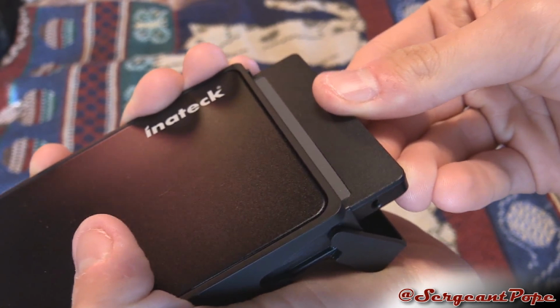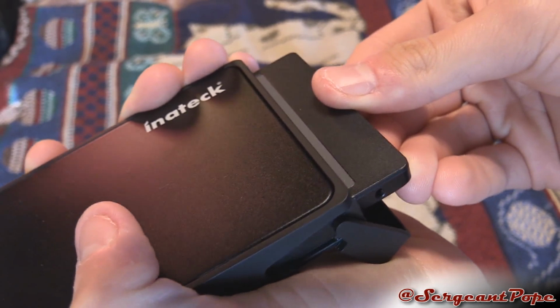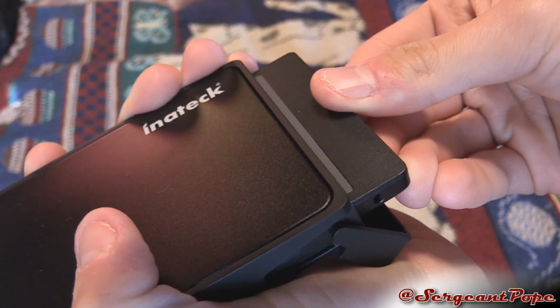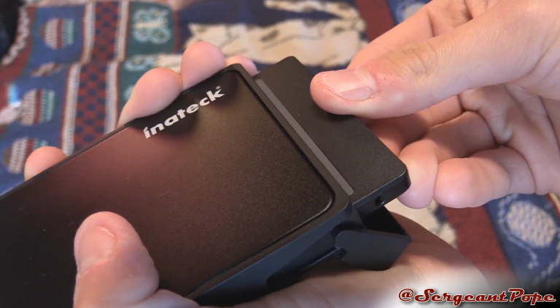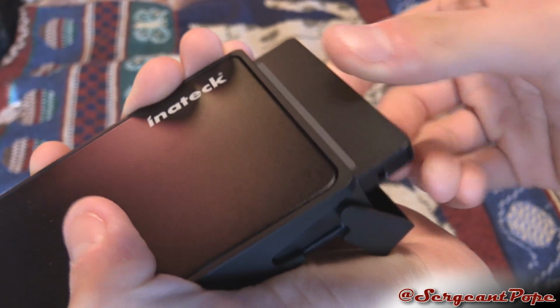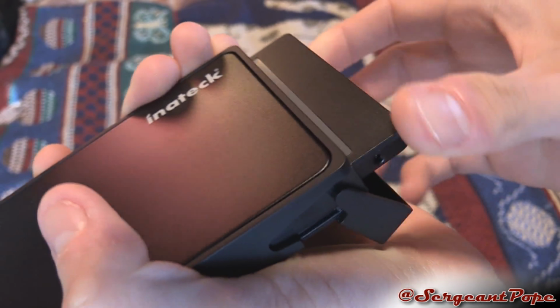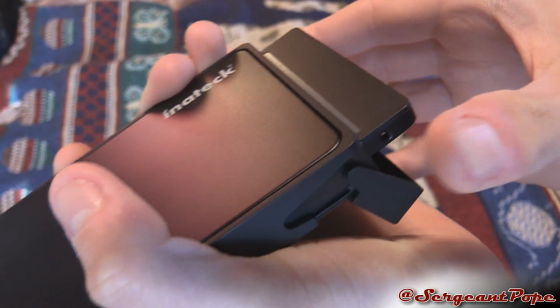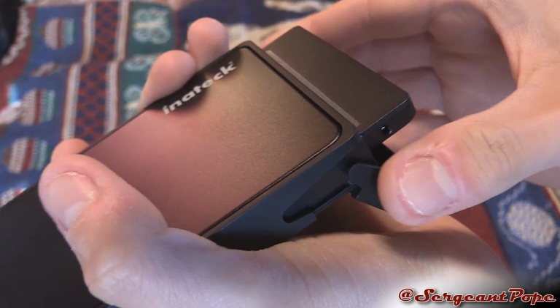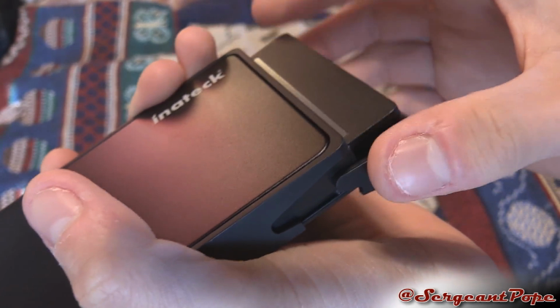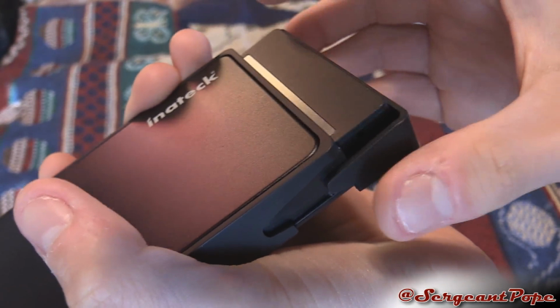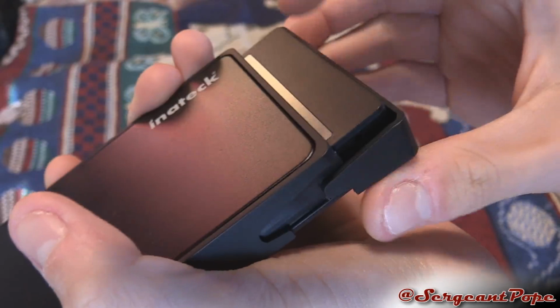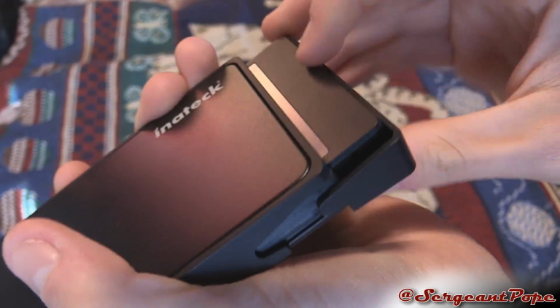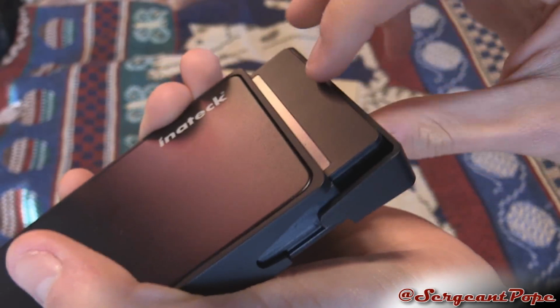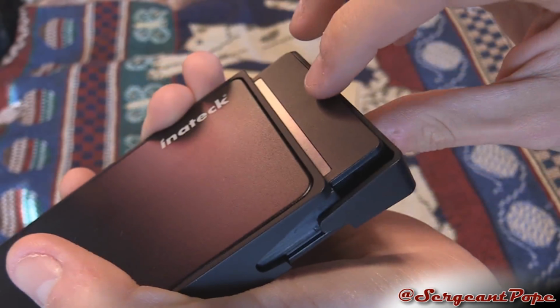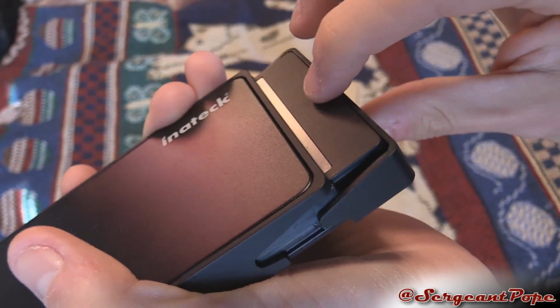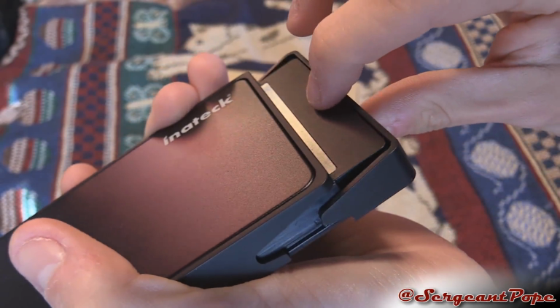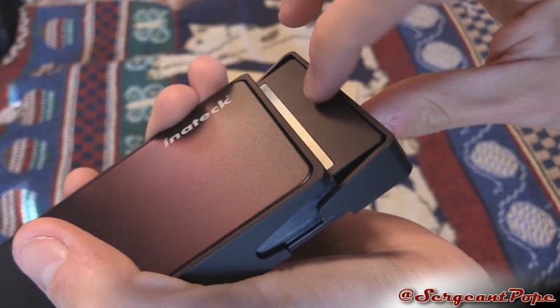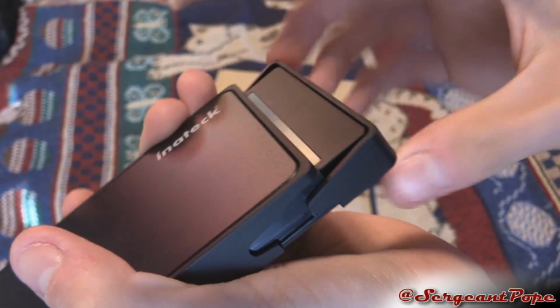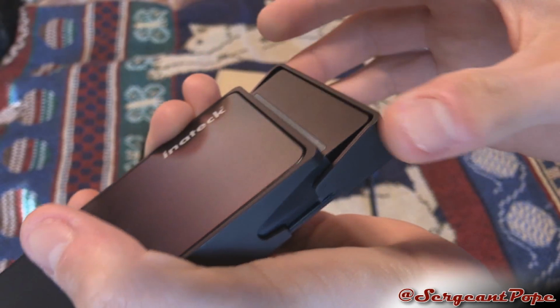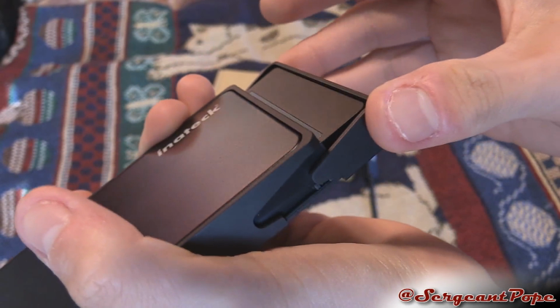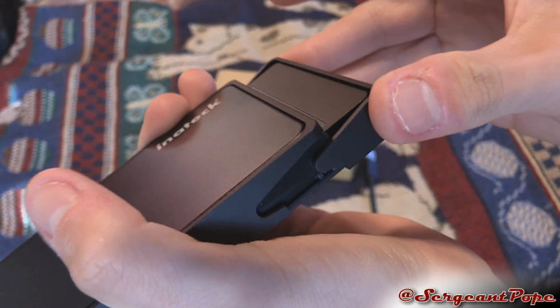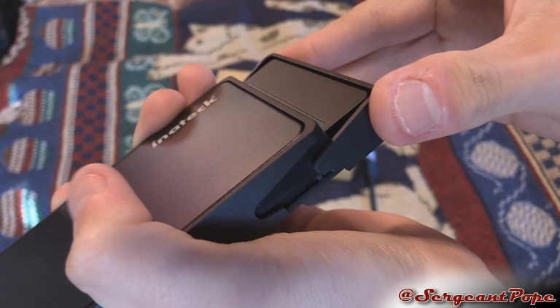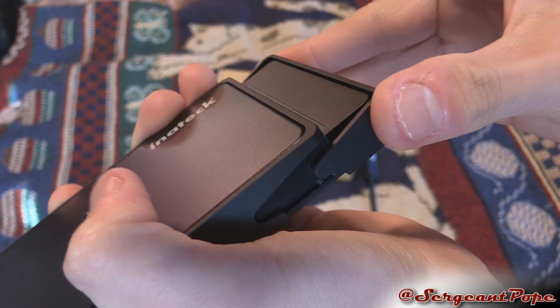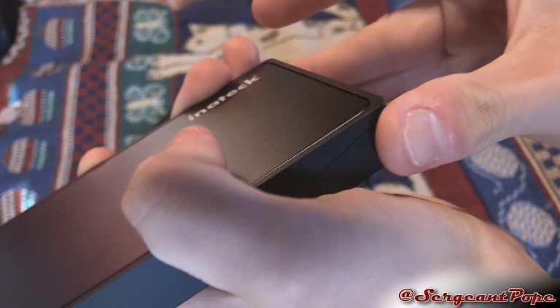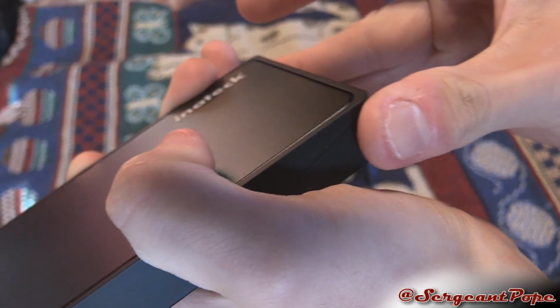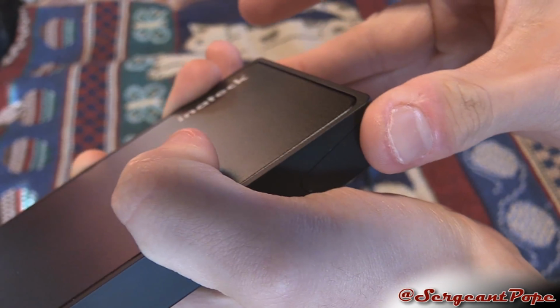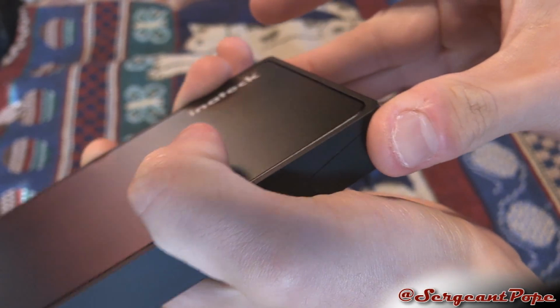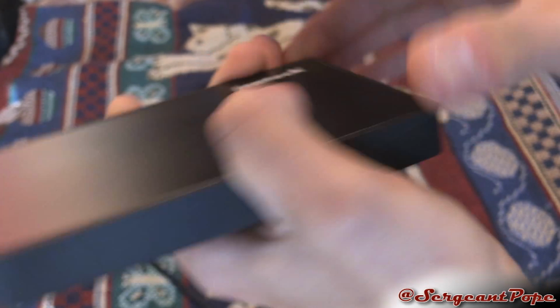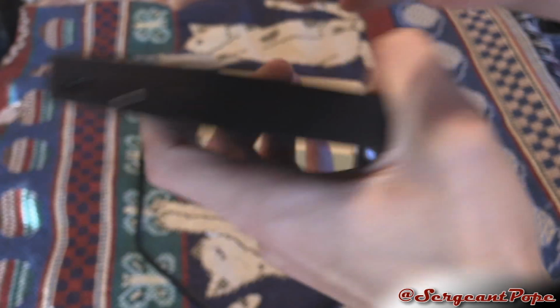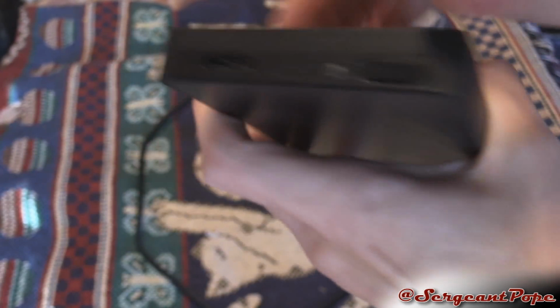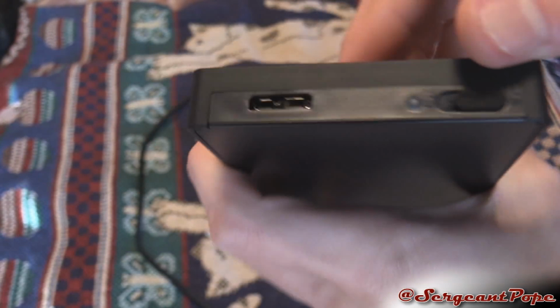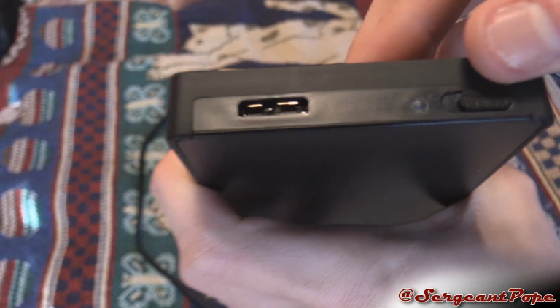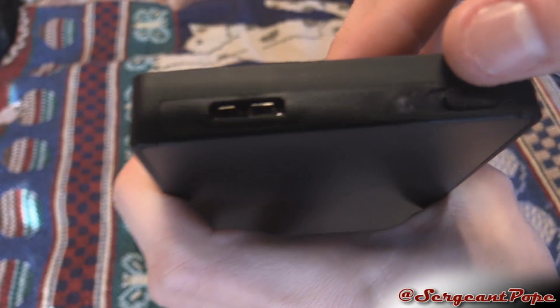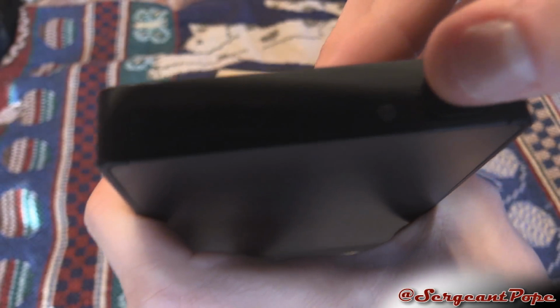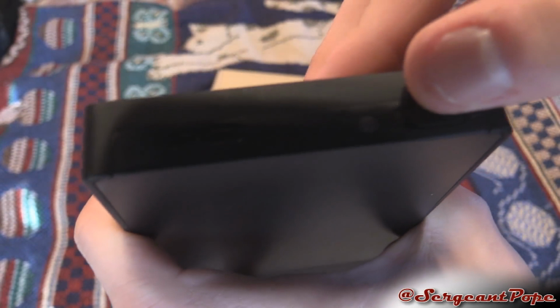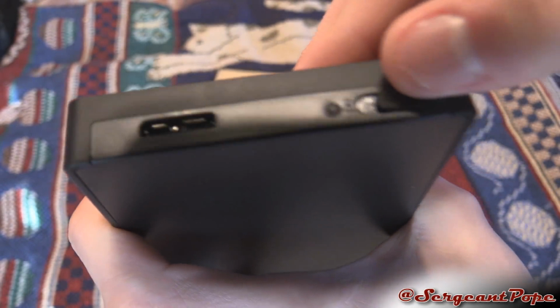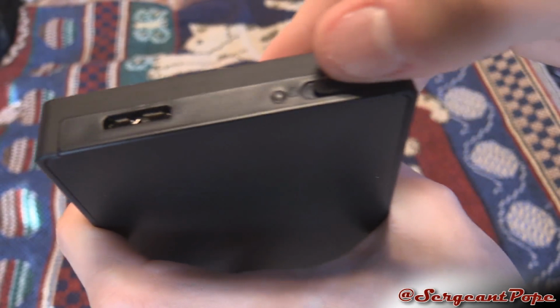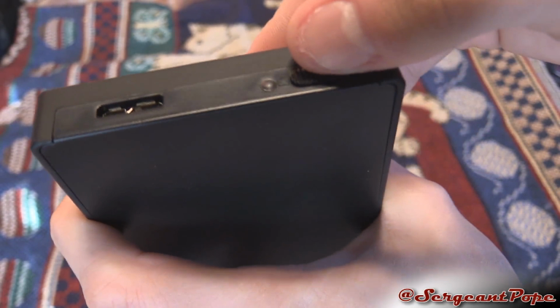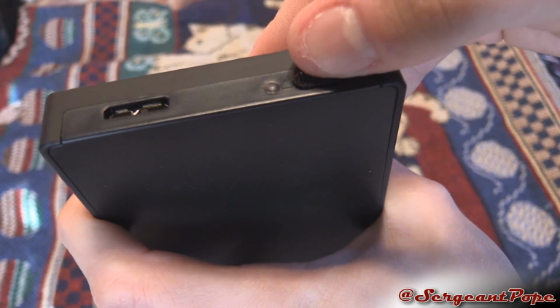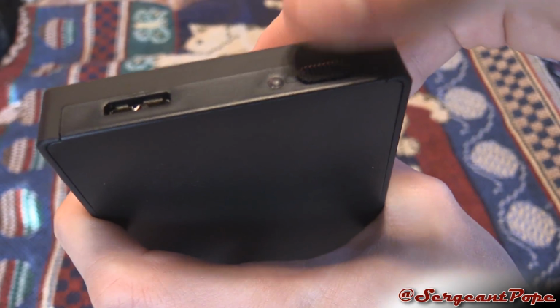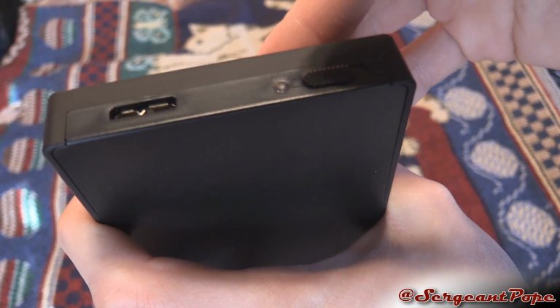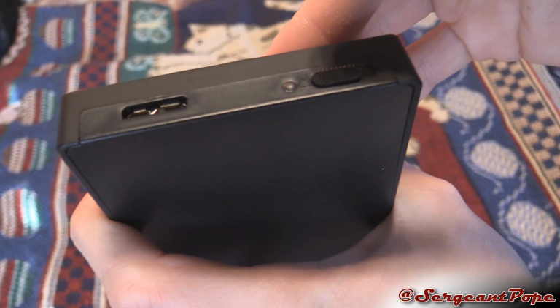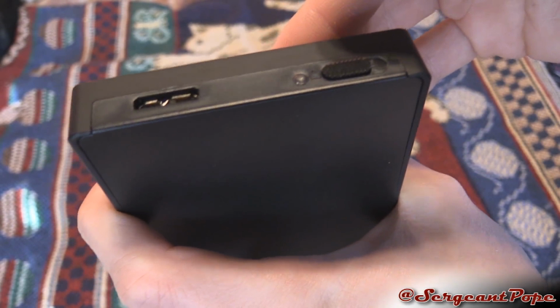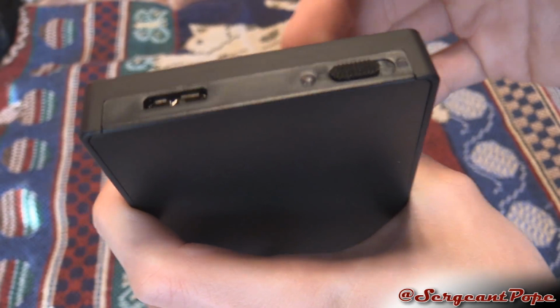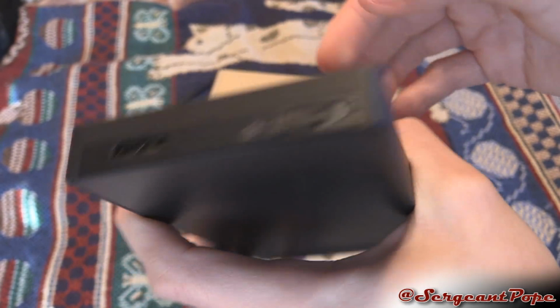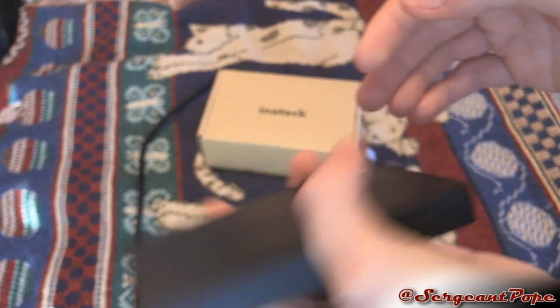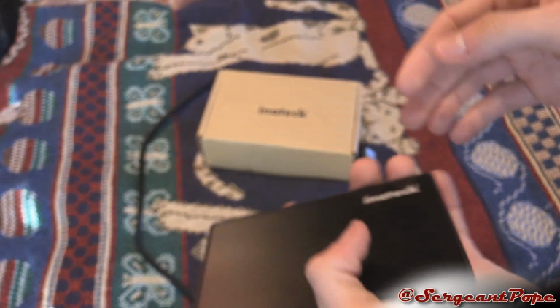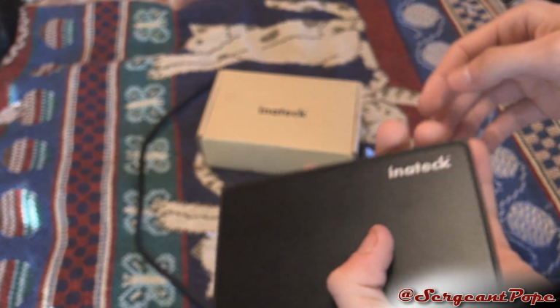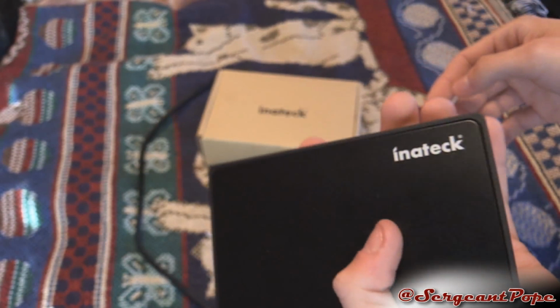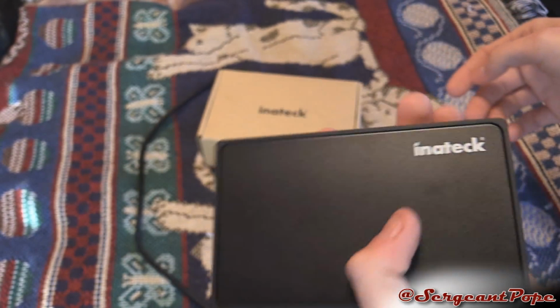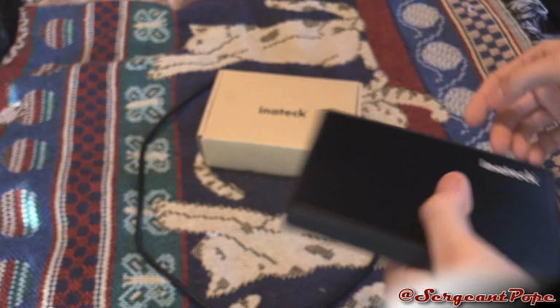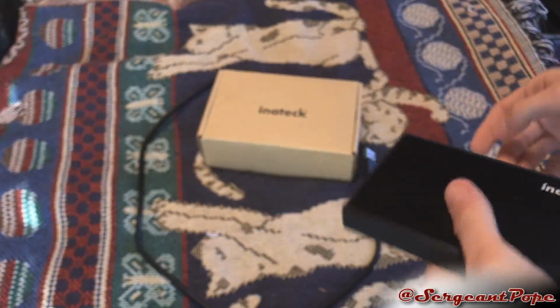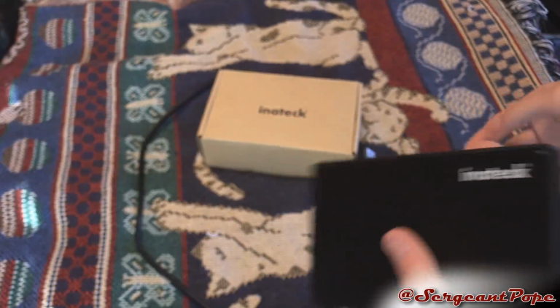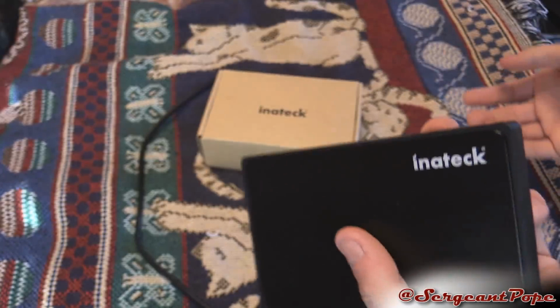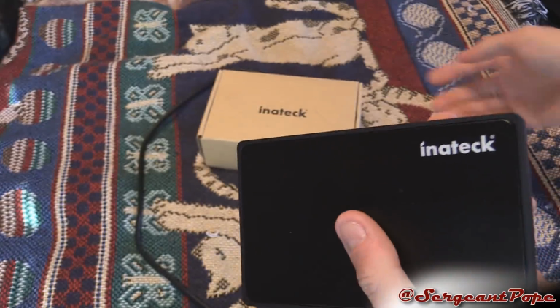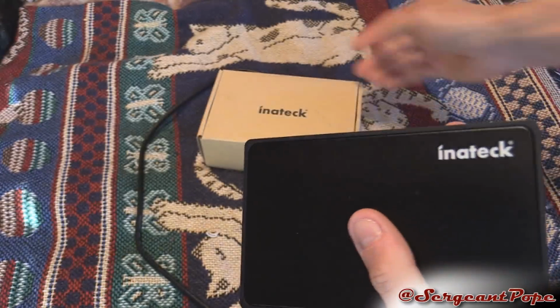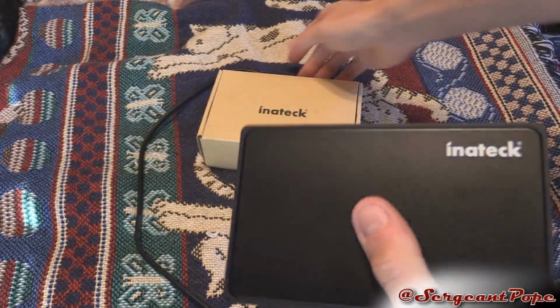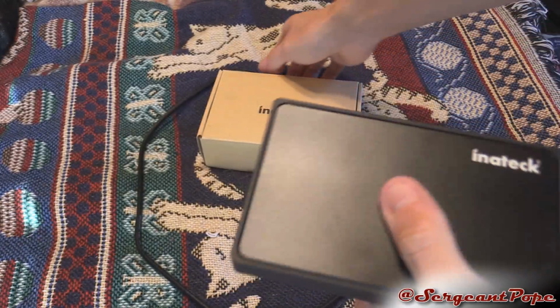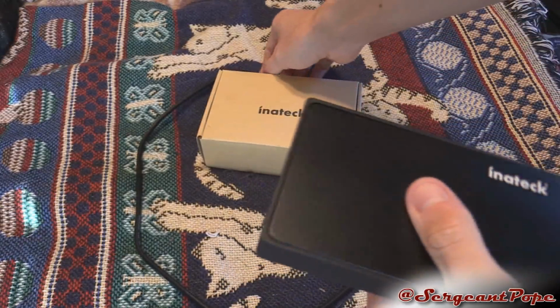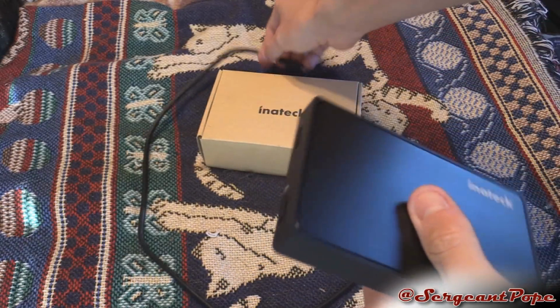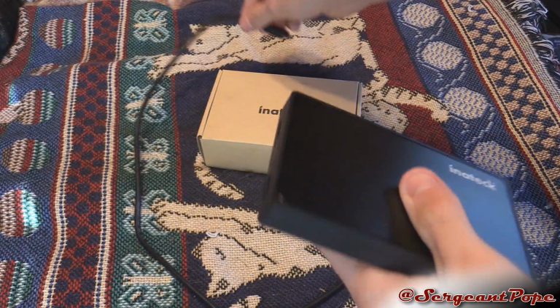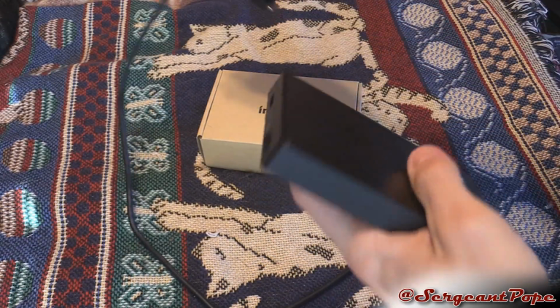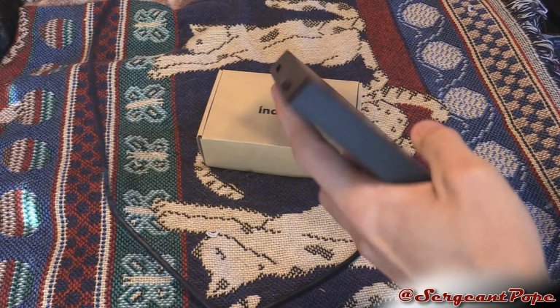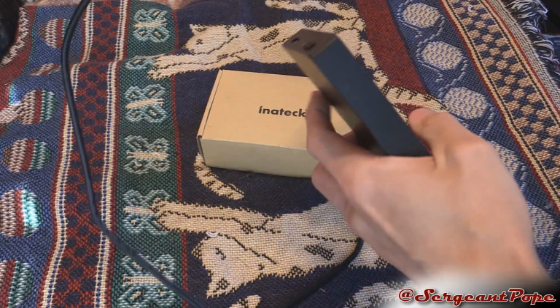And then it just goes right back into place, pops back up, slides into place, lock it — and that's honestly pretty simple. That is pretty freaking sweet.